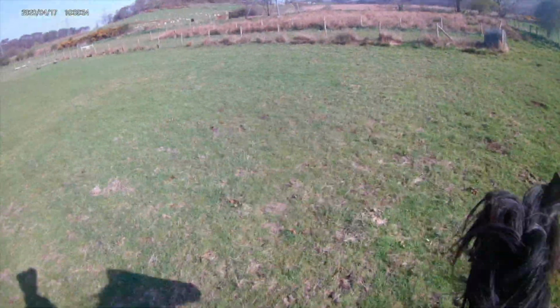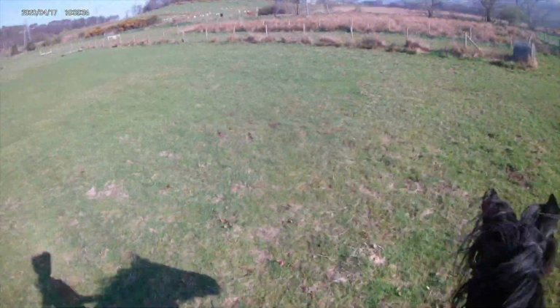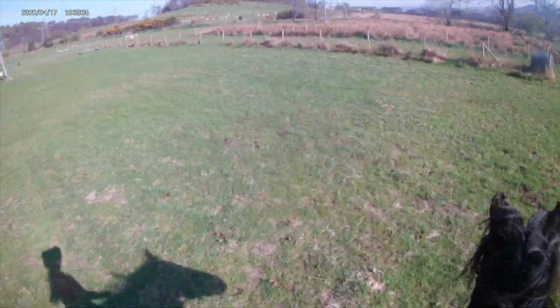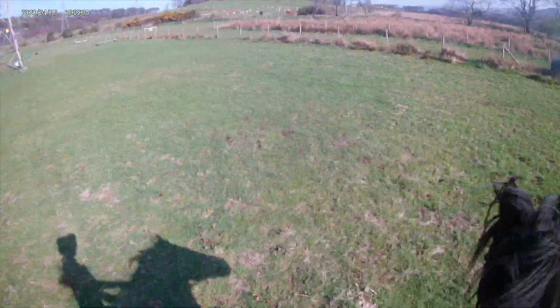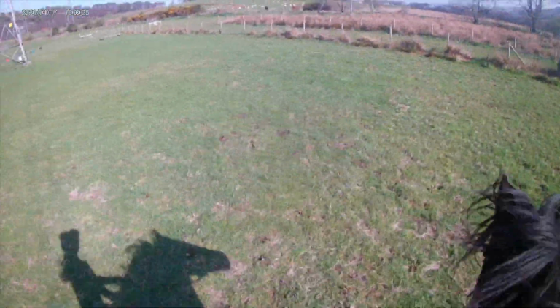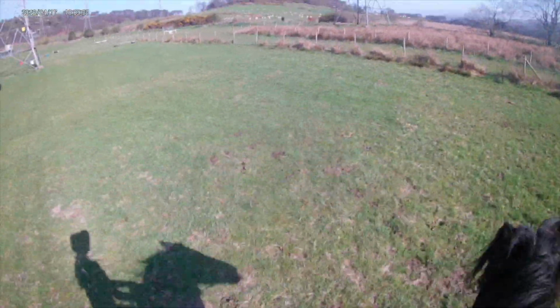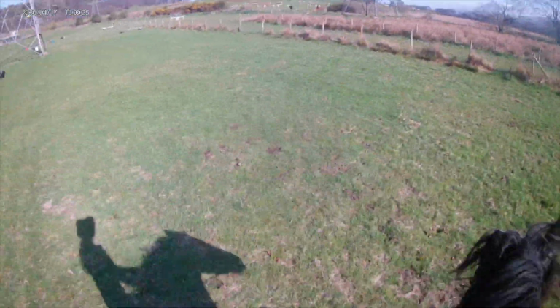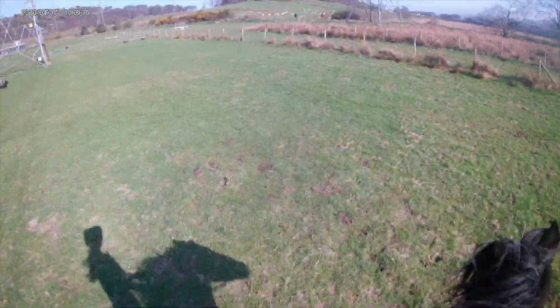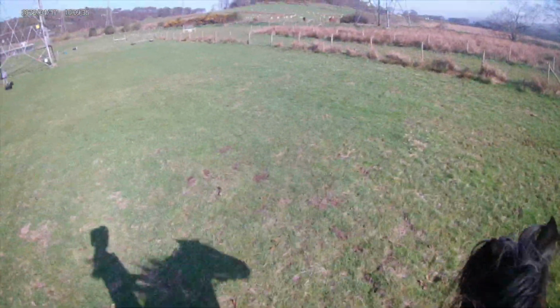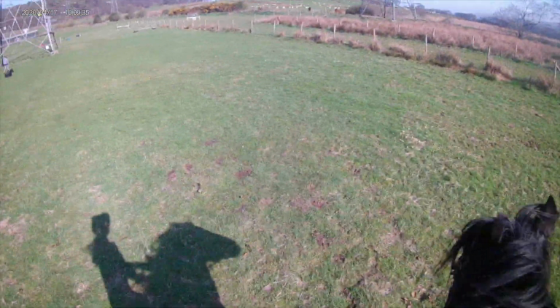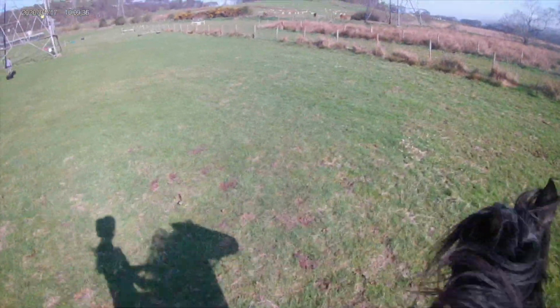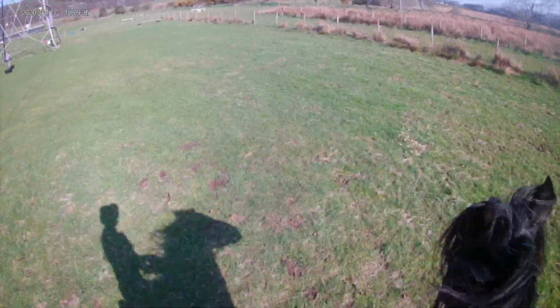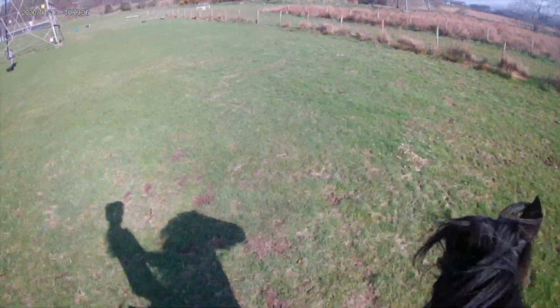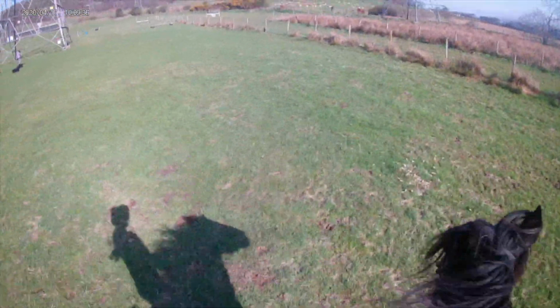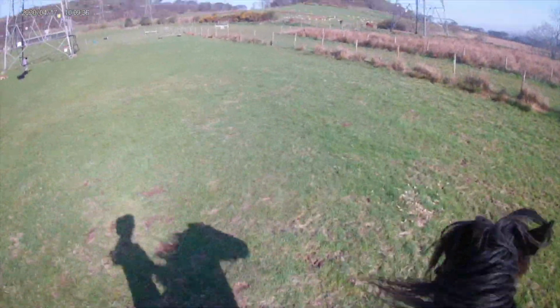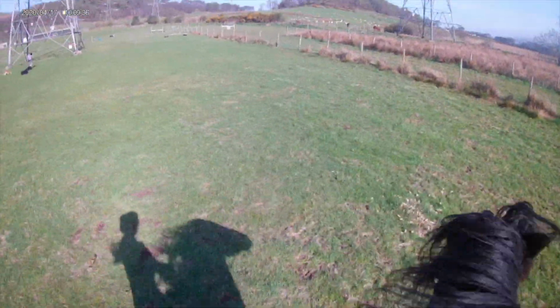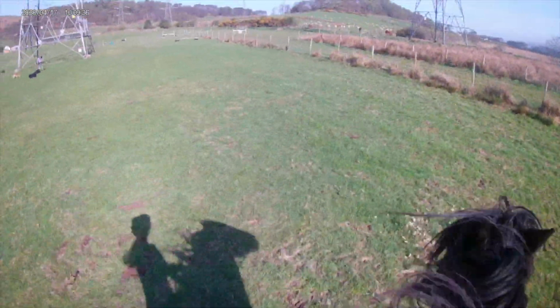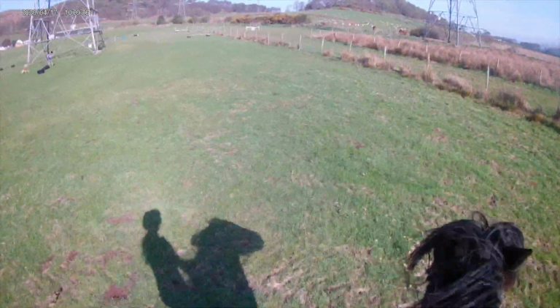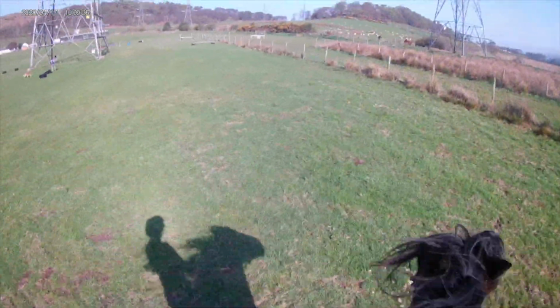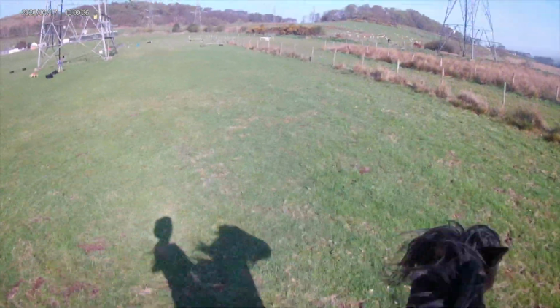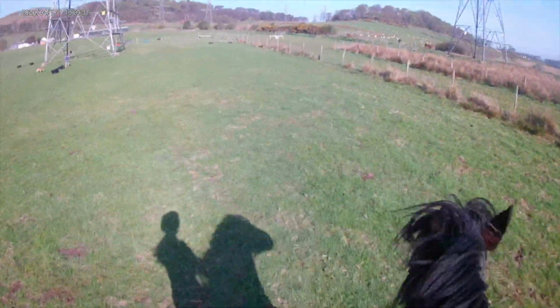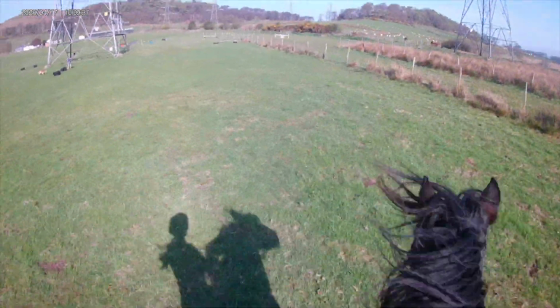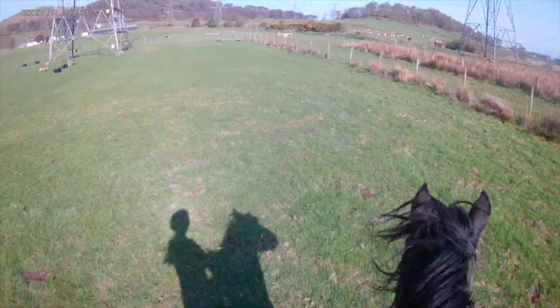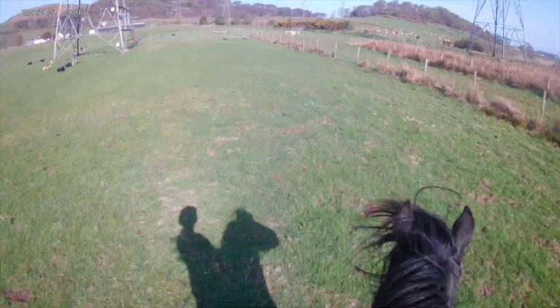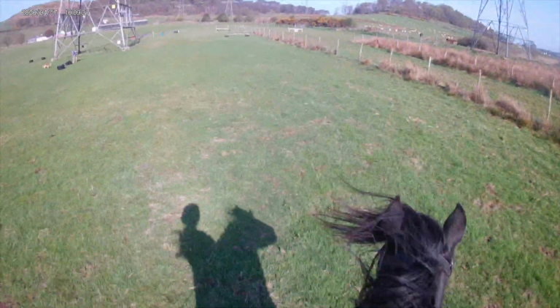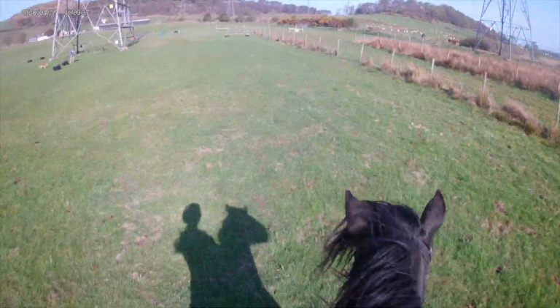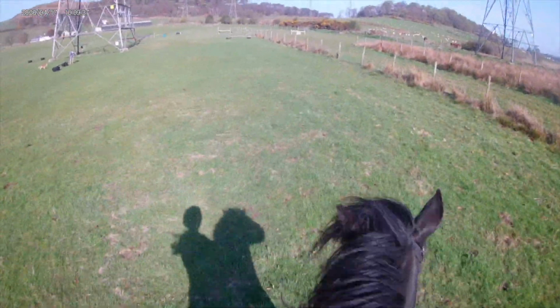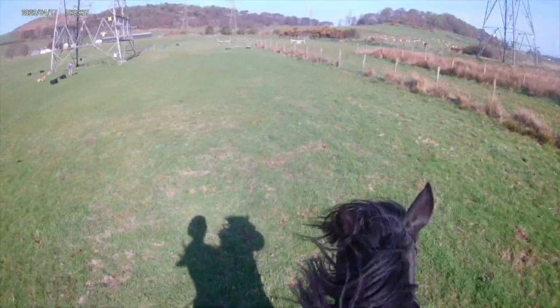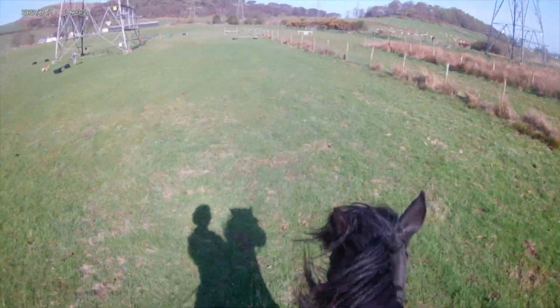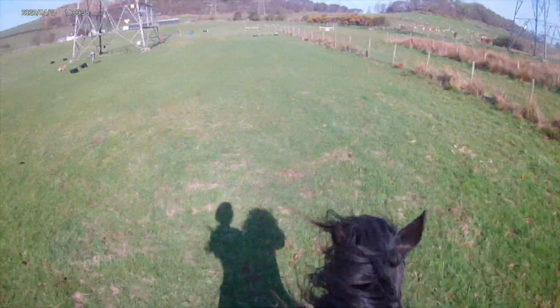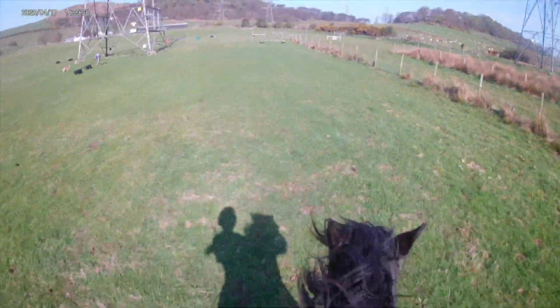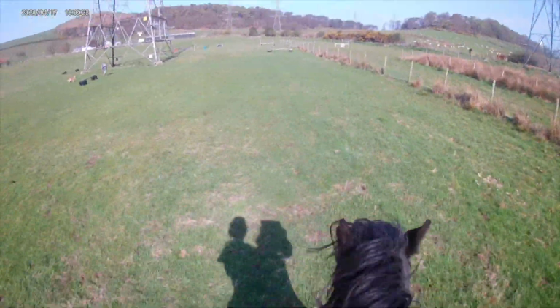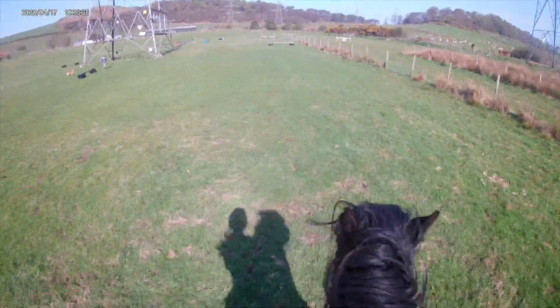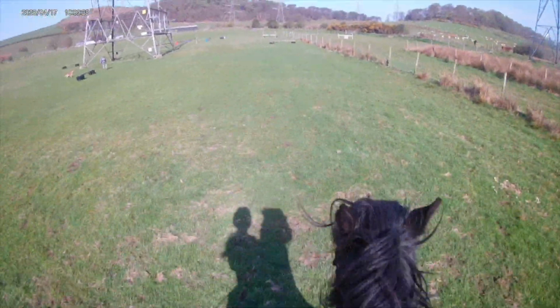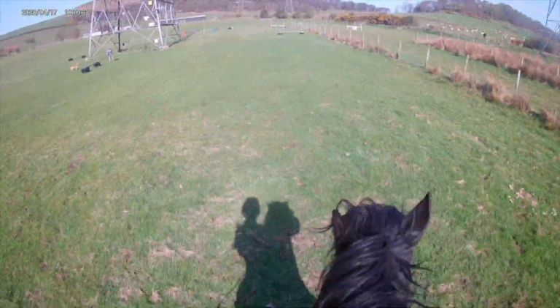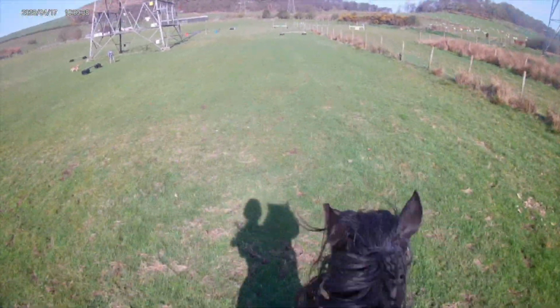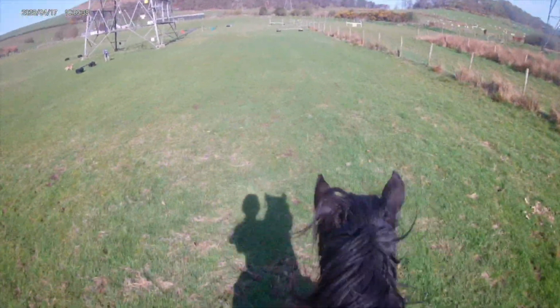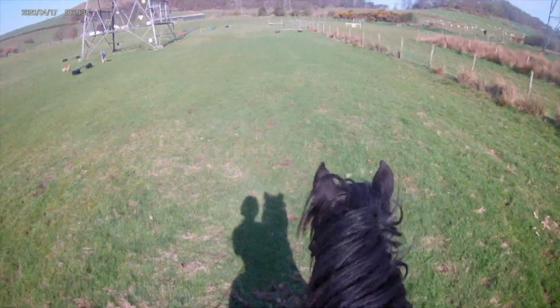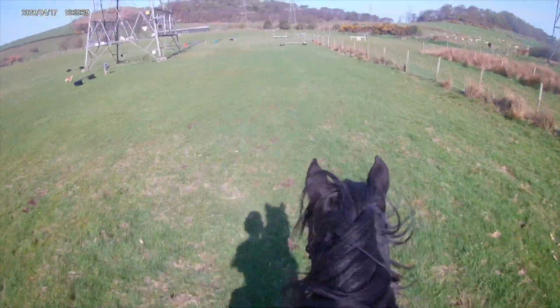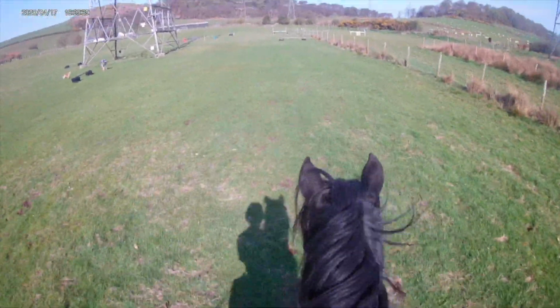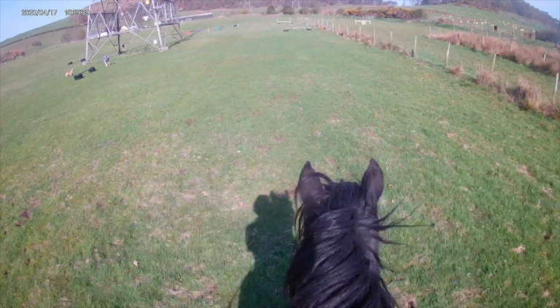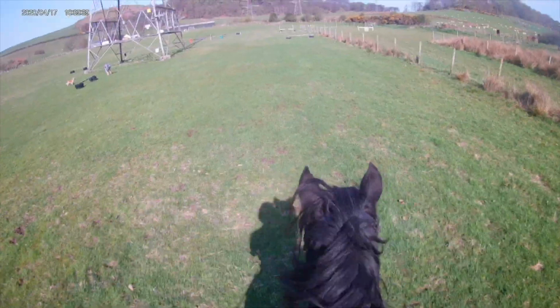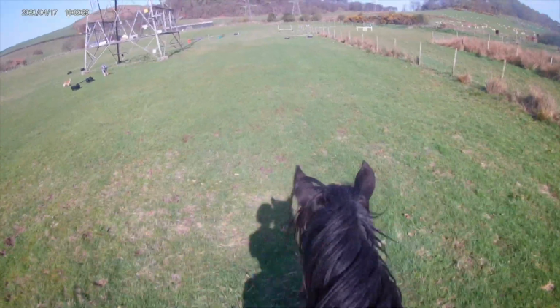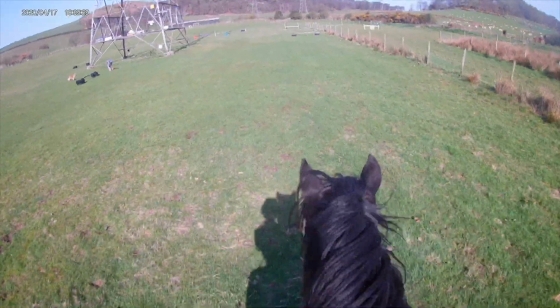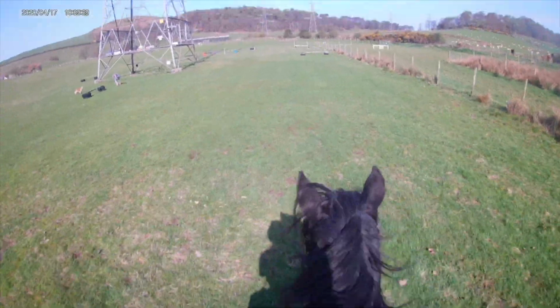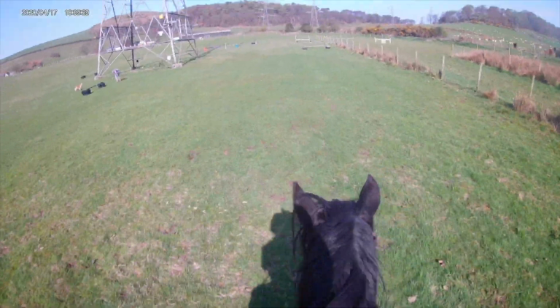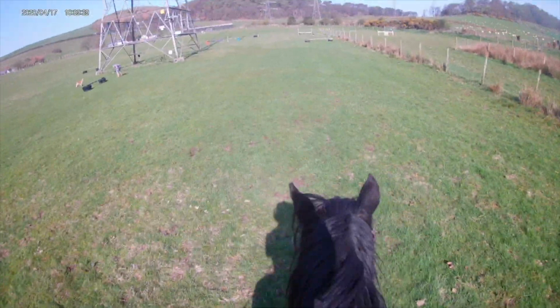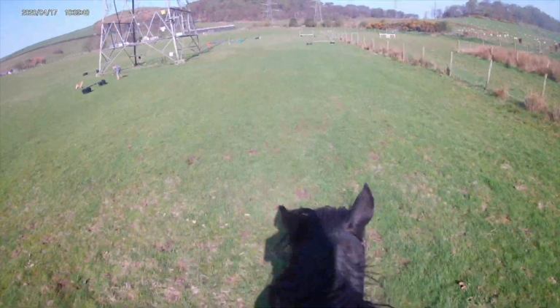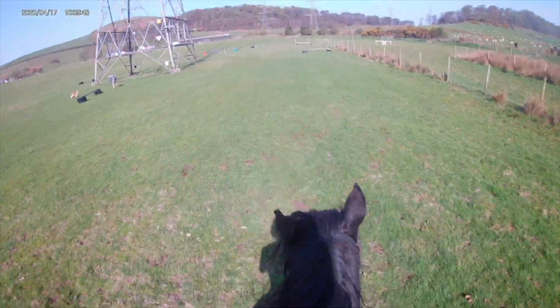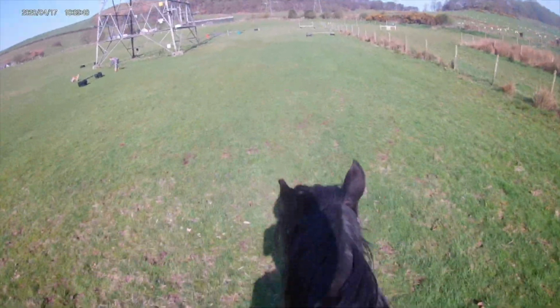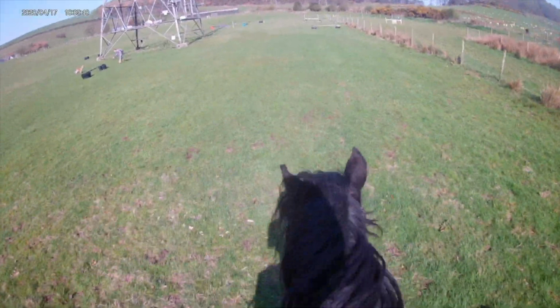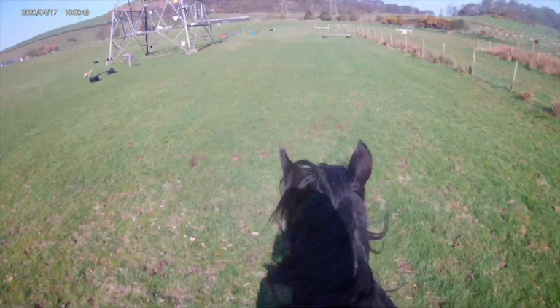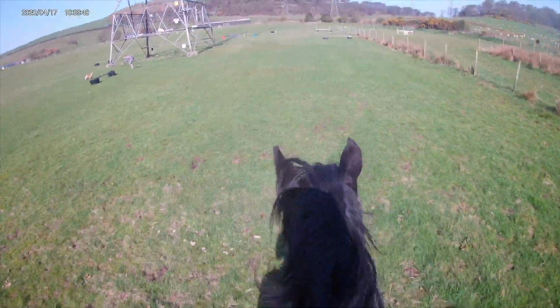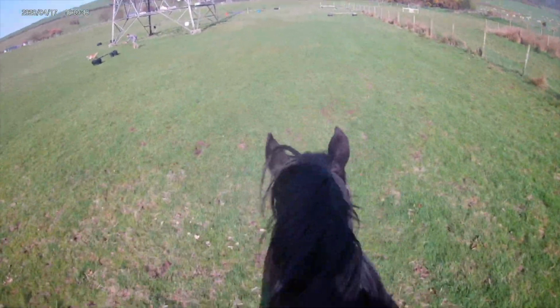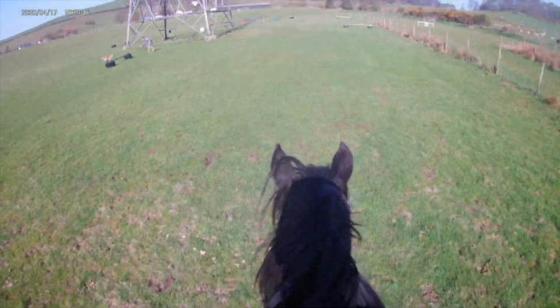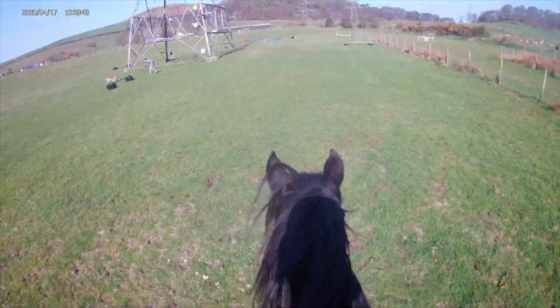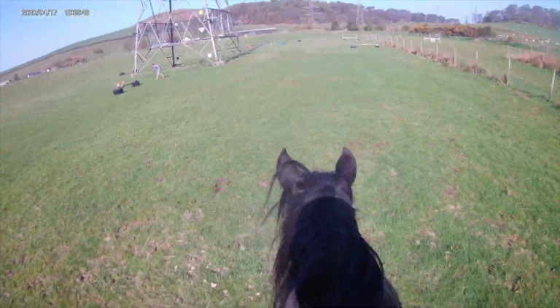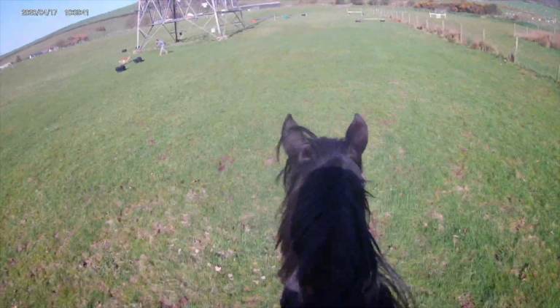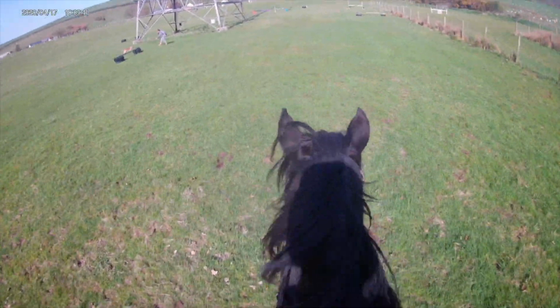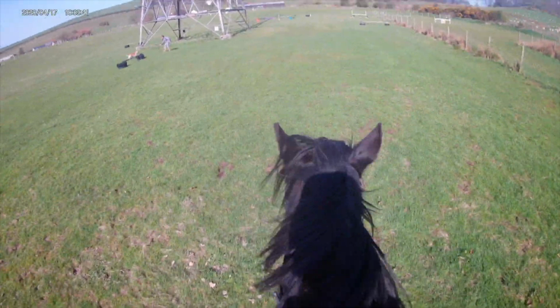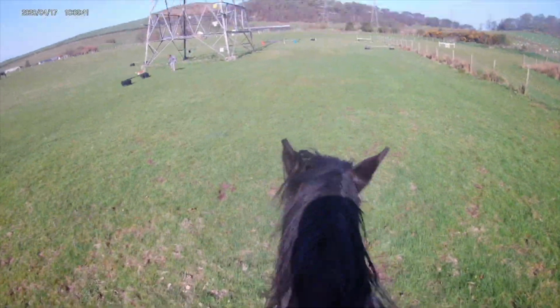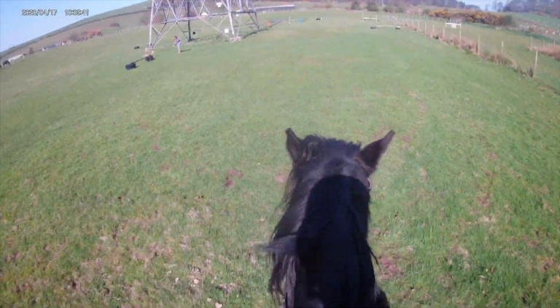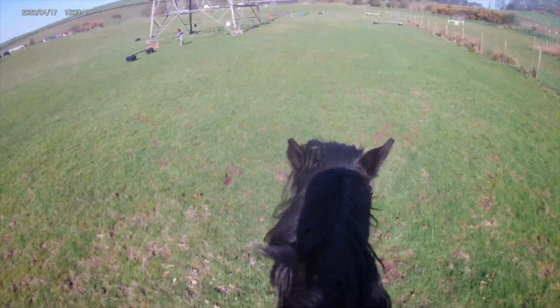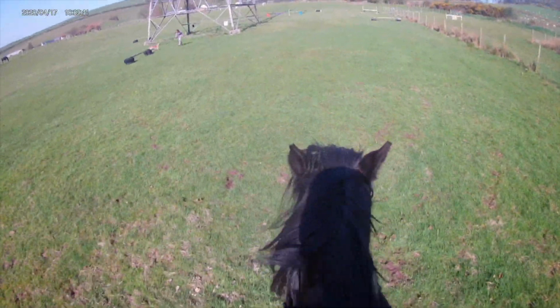Anyway, I'm going to give you a little edit of us finishing warming up and then I will do a little voiceover of us jumping.